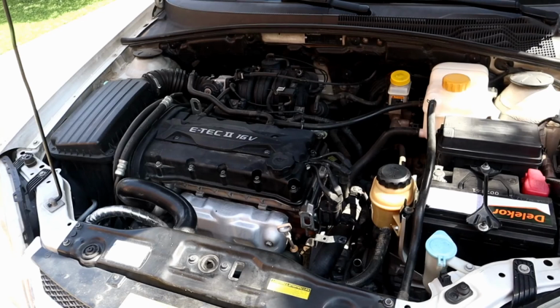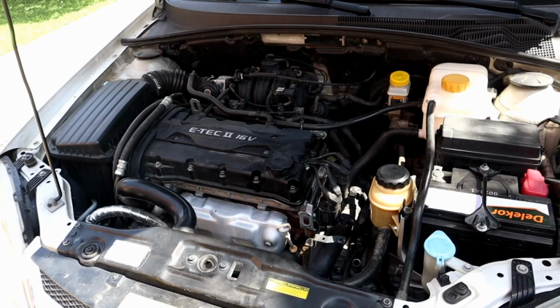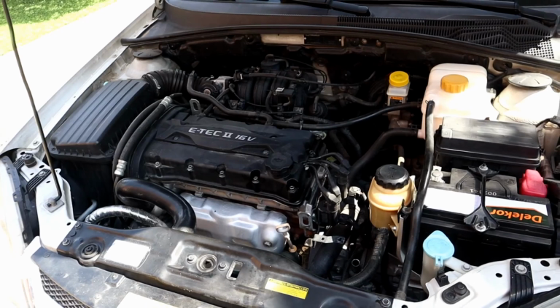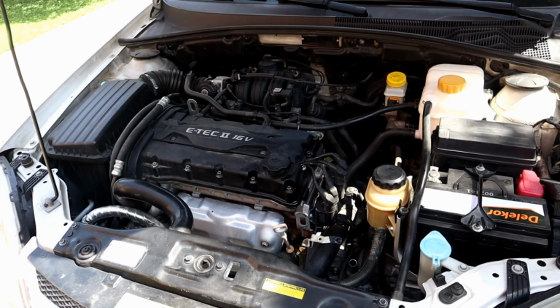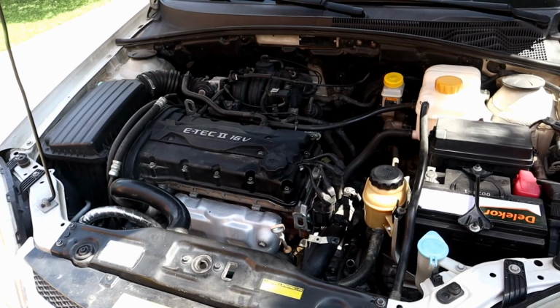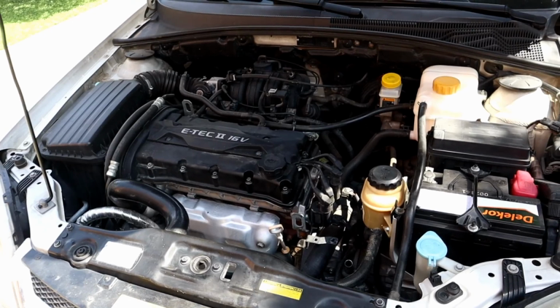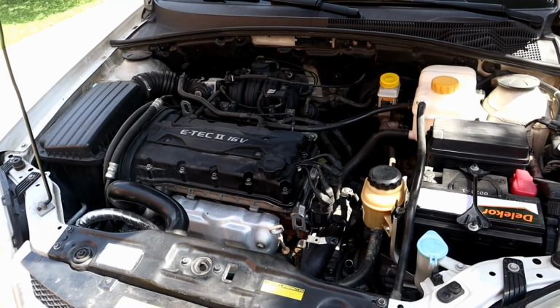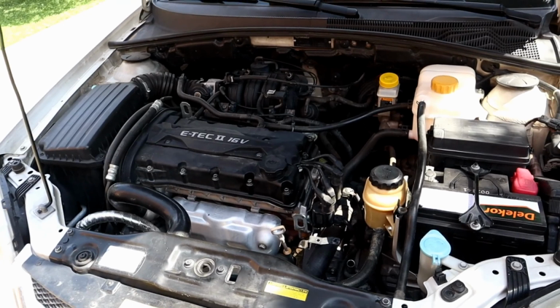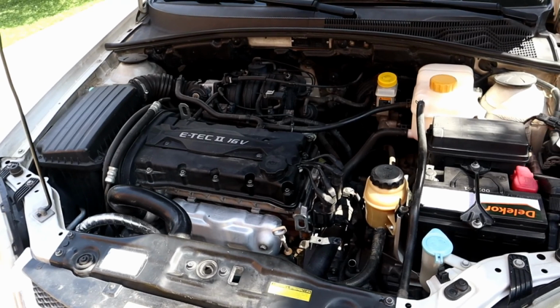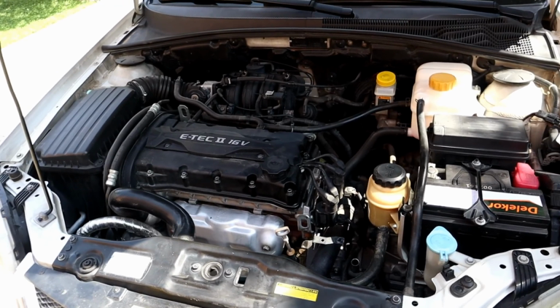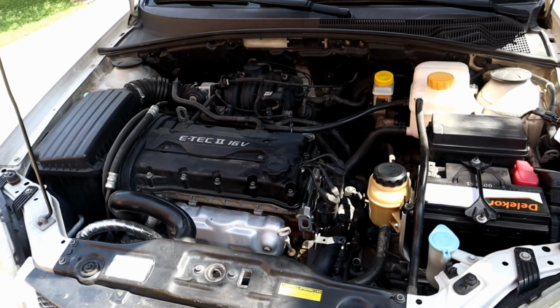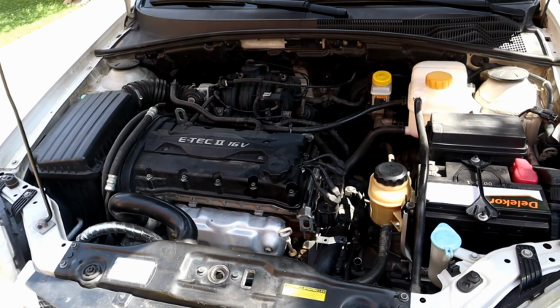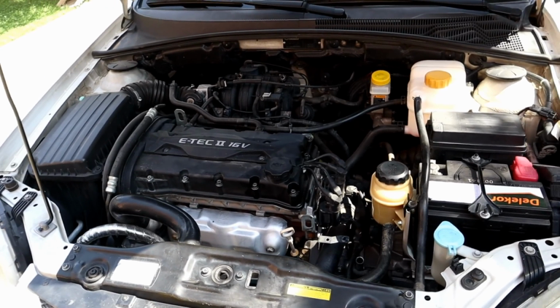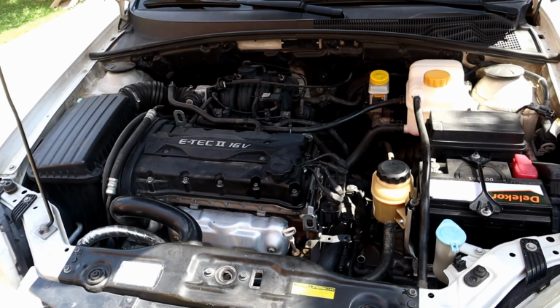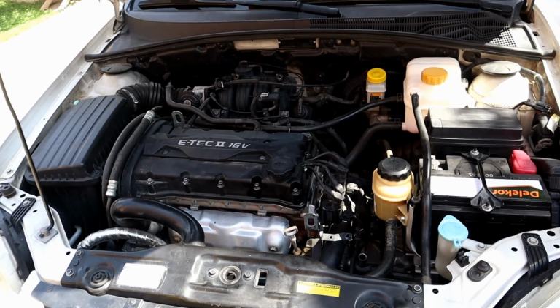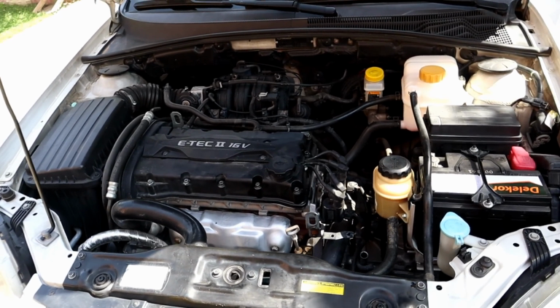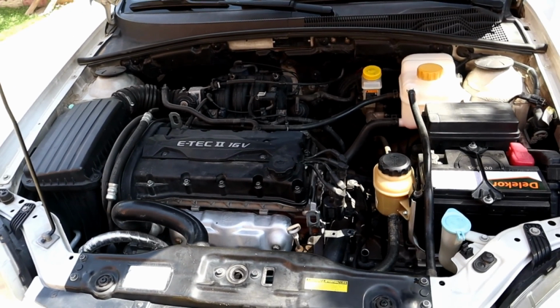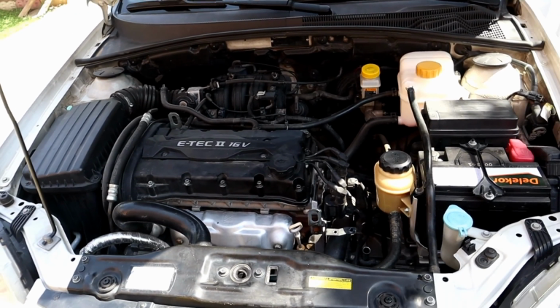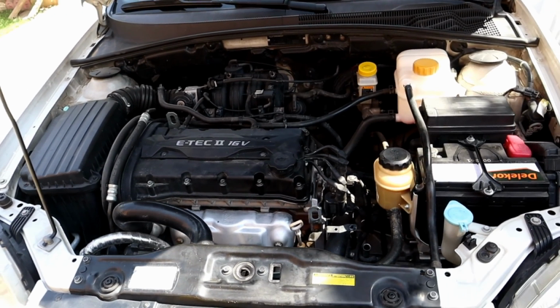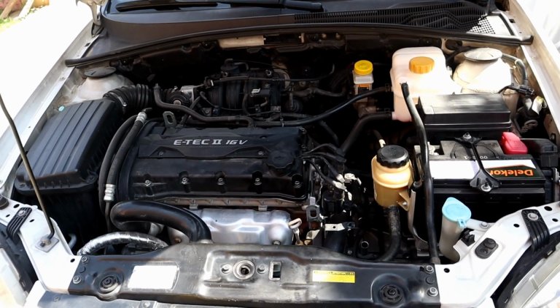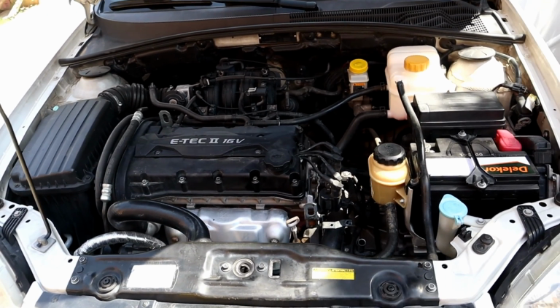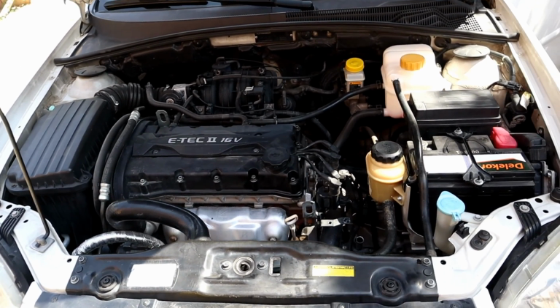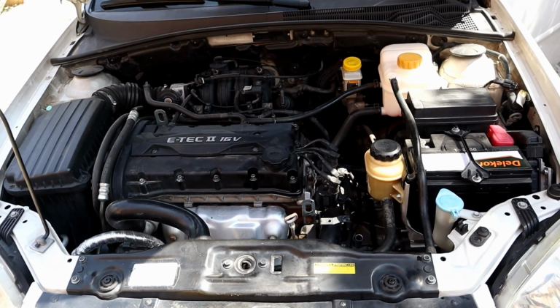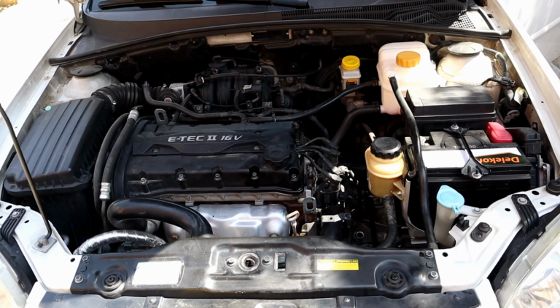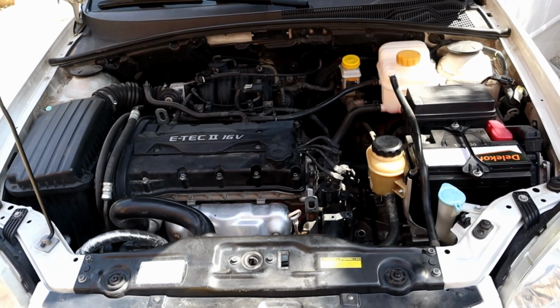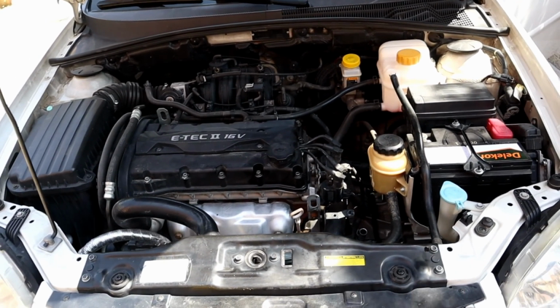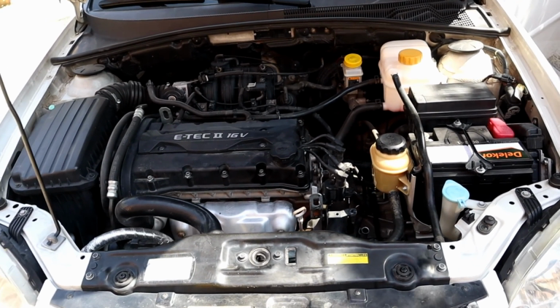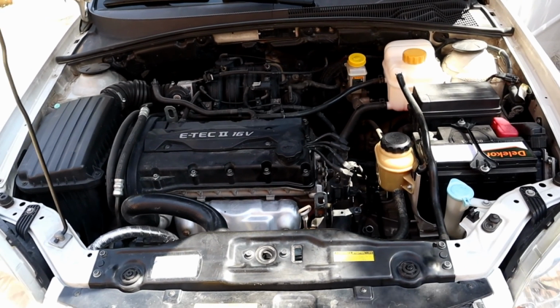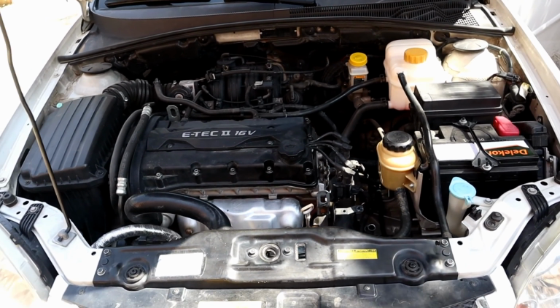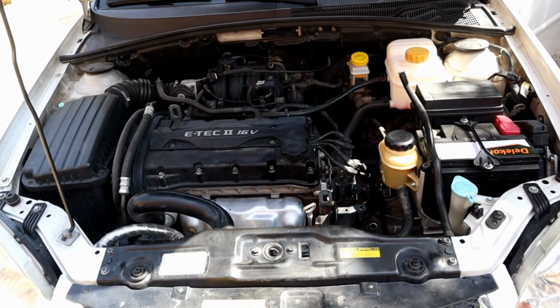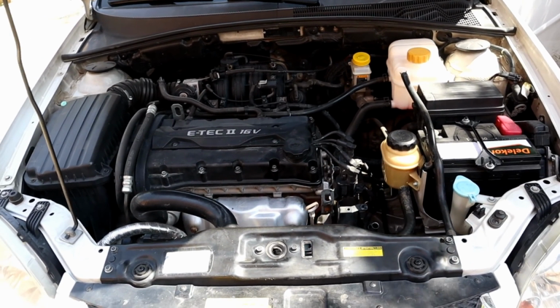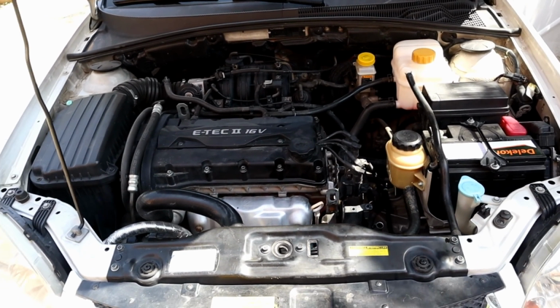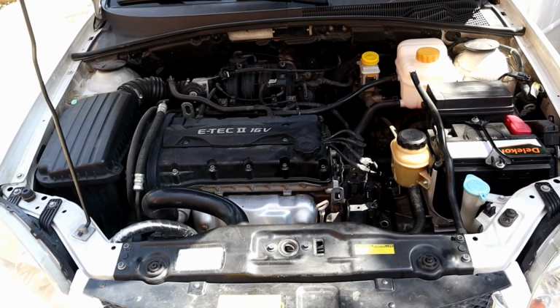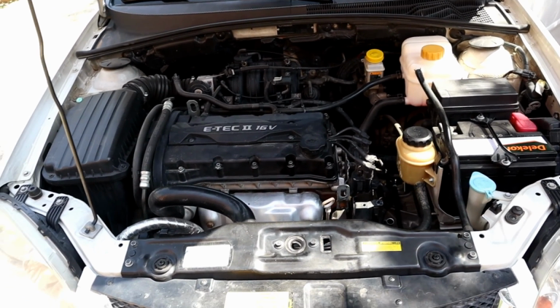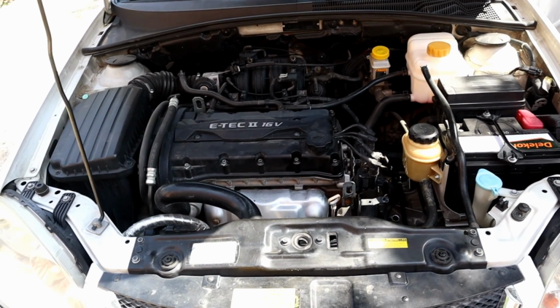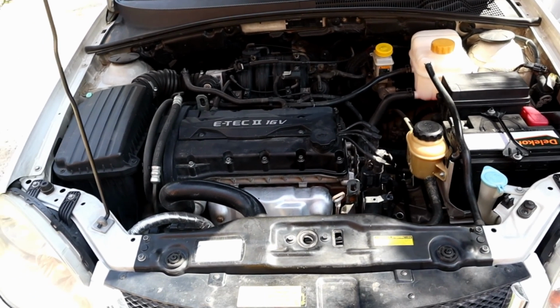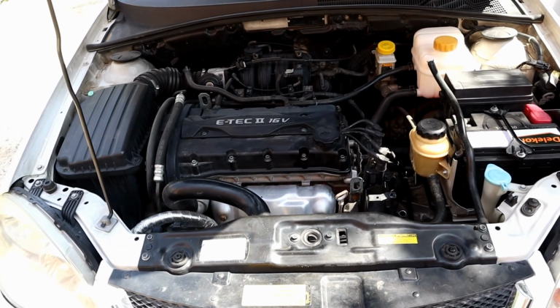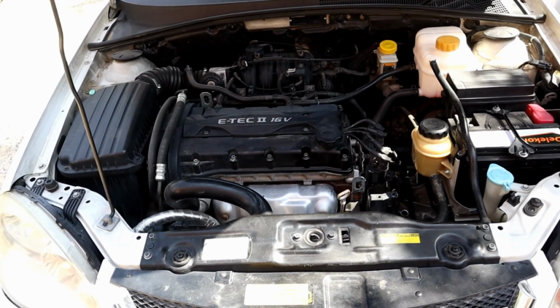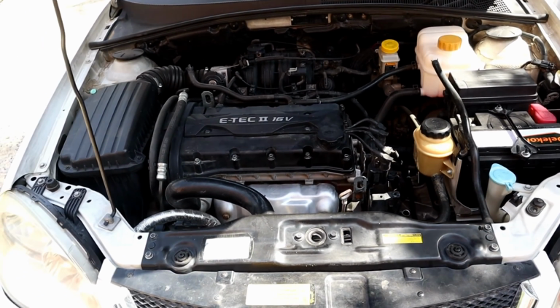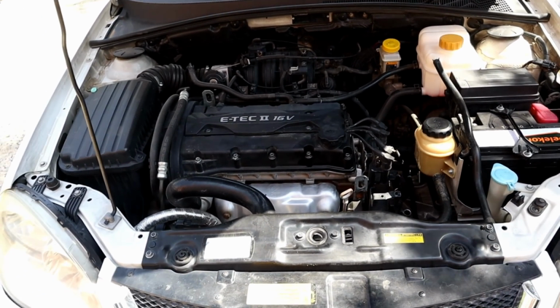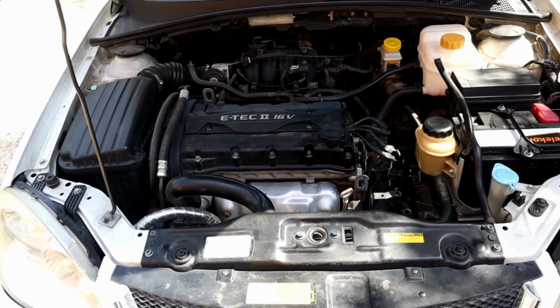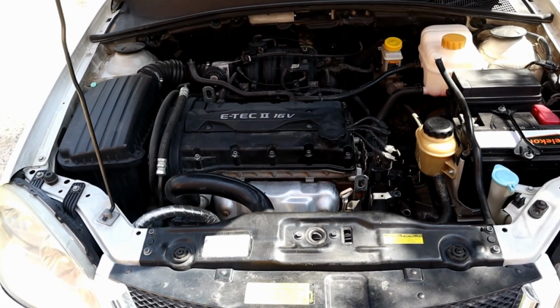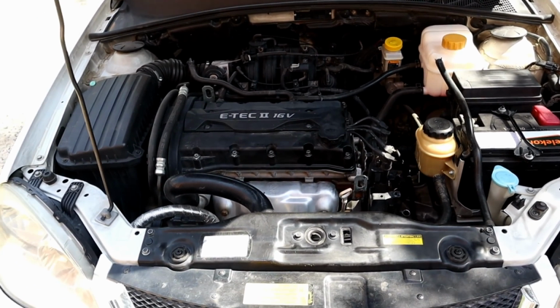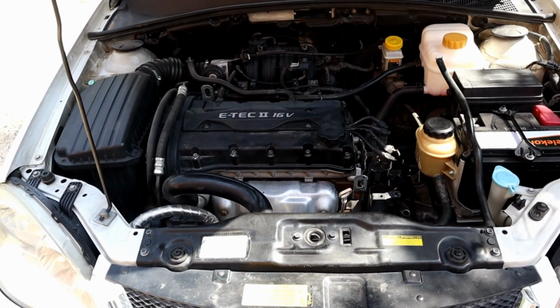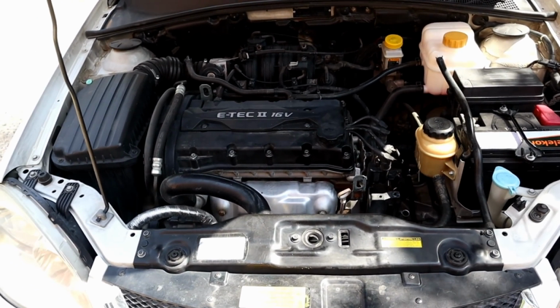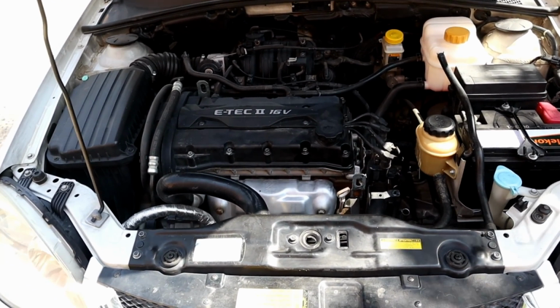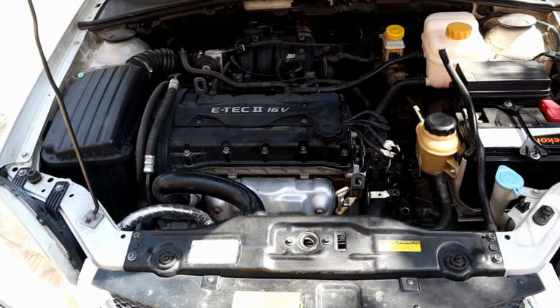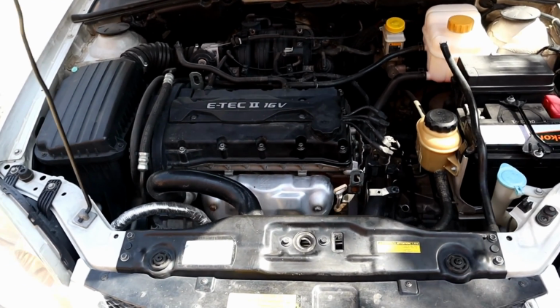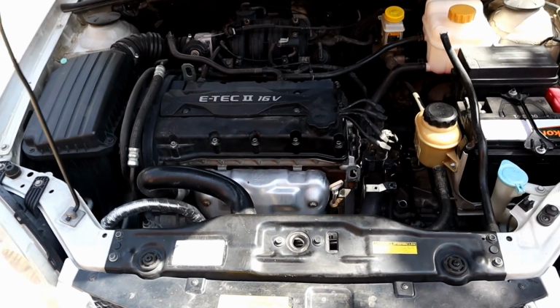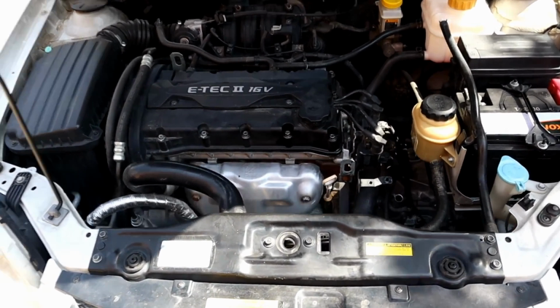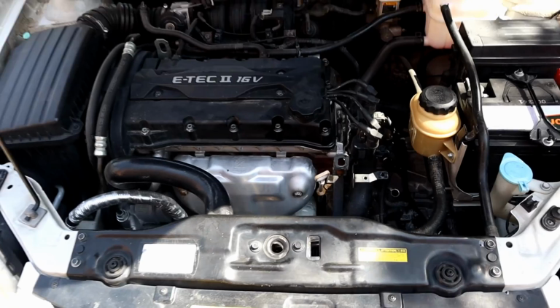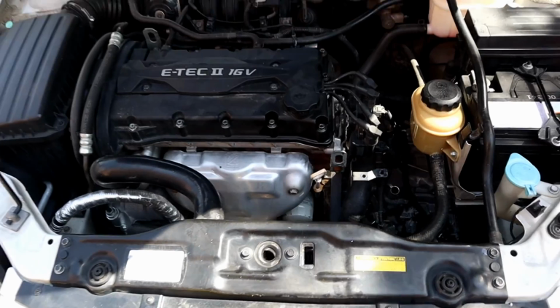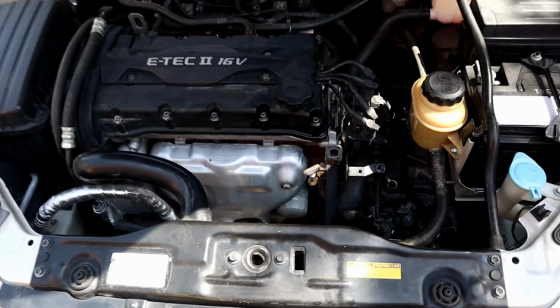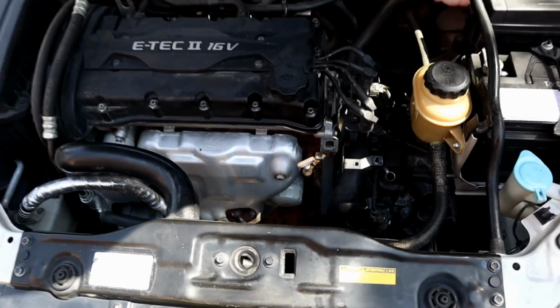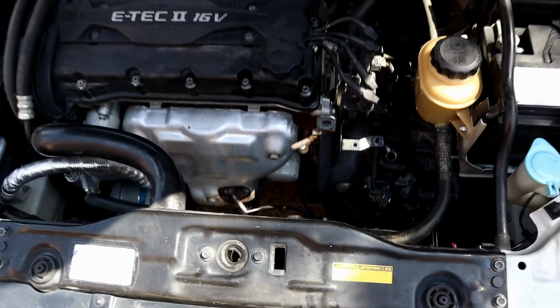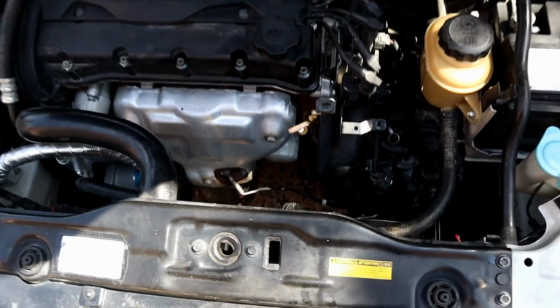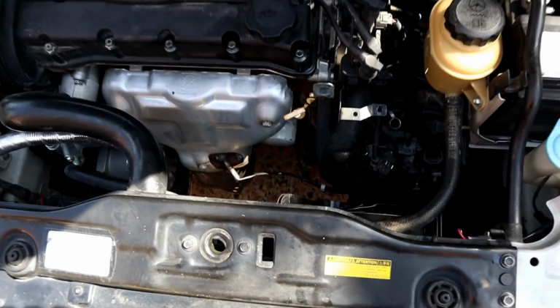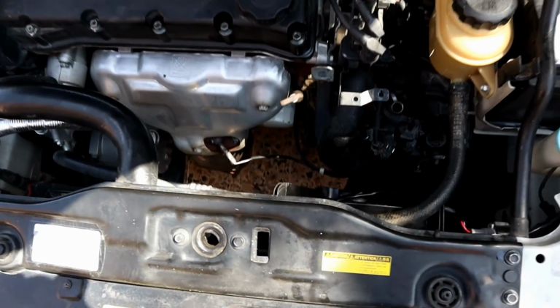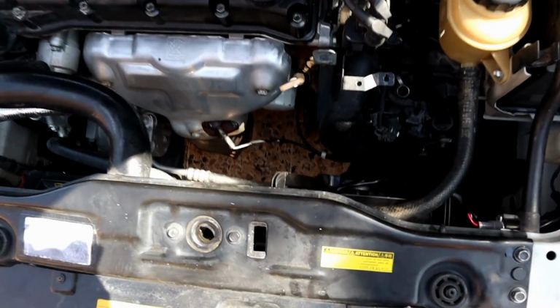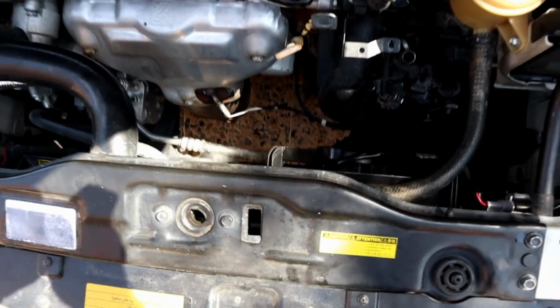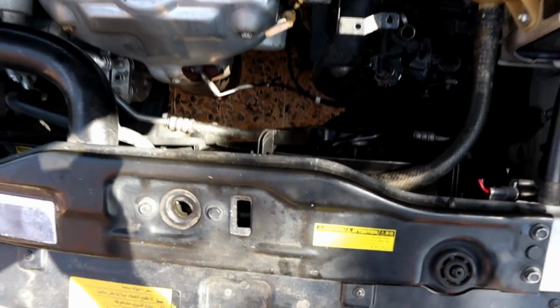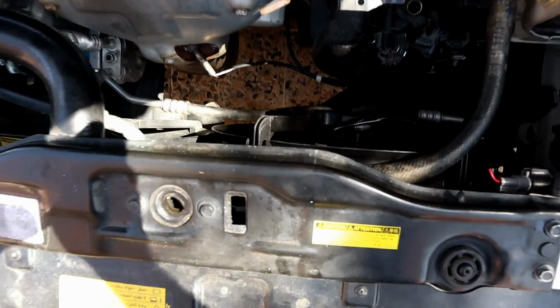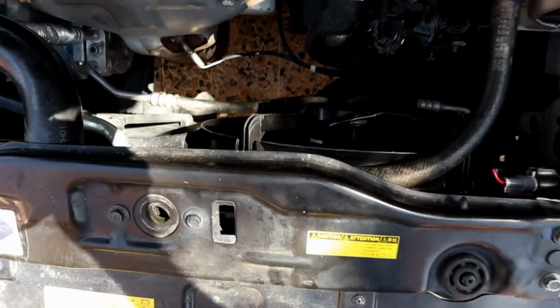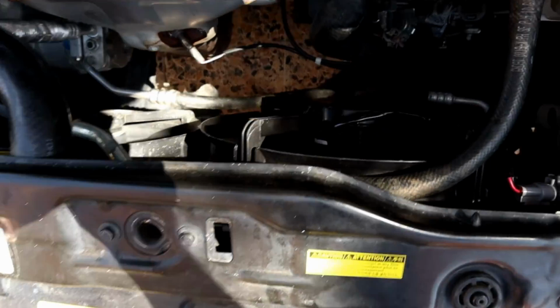Hello! Is your engine fan making noise like this? Well, in today's video, I'm gonna show you how to replace it with a new one.